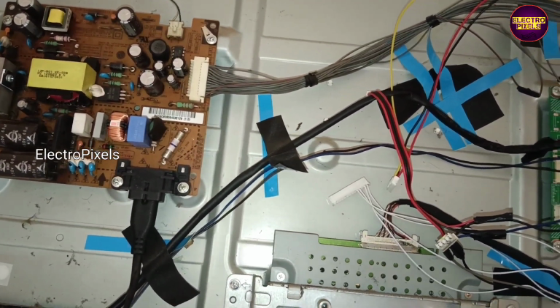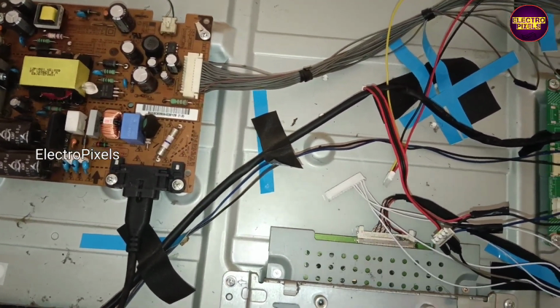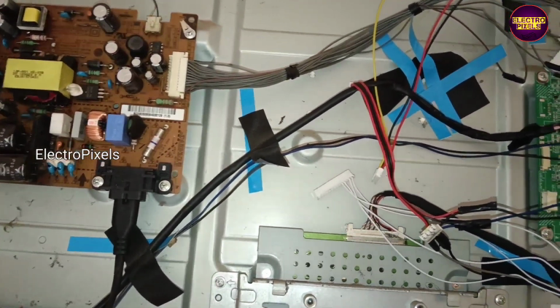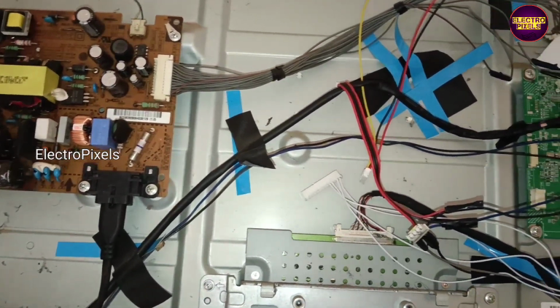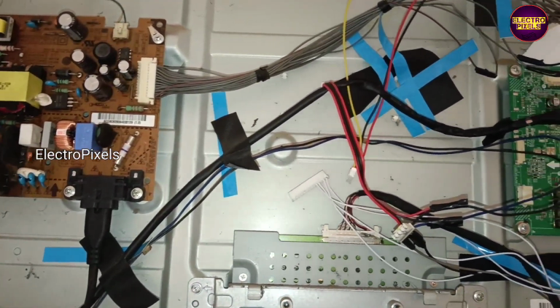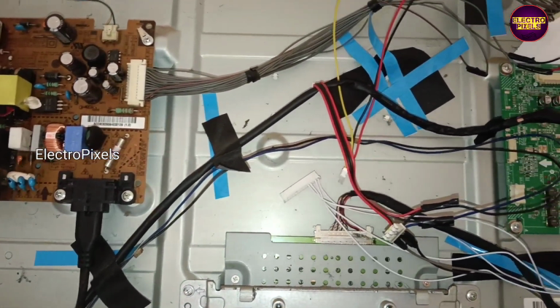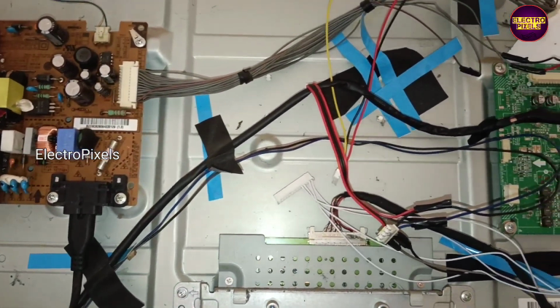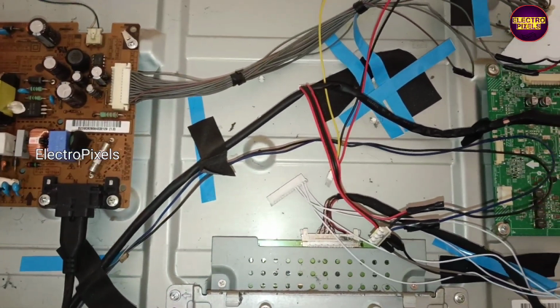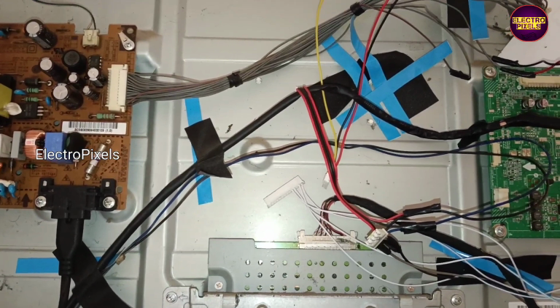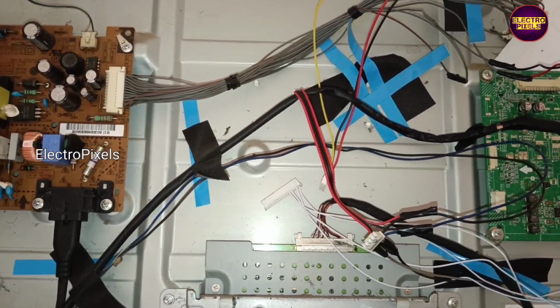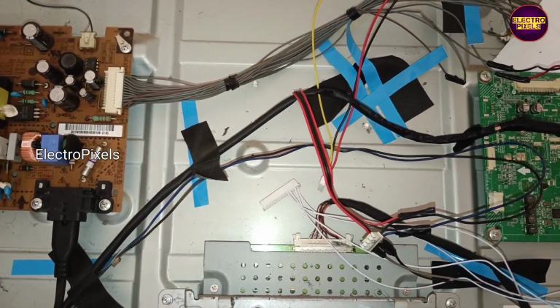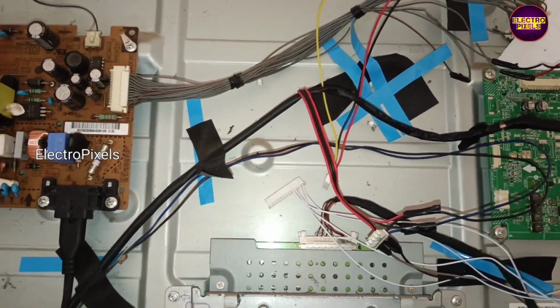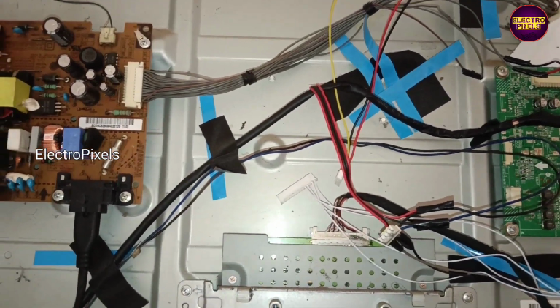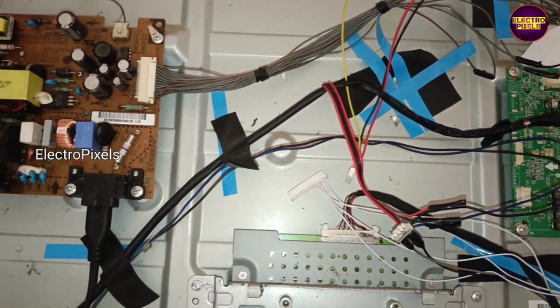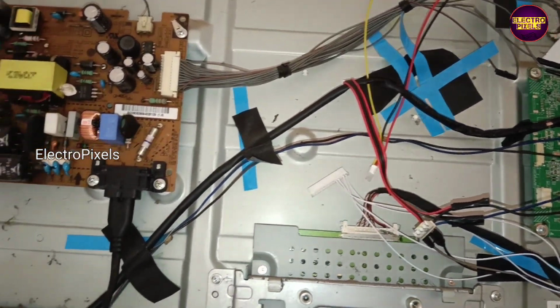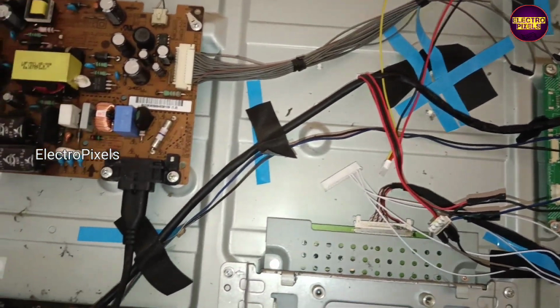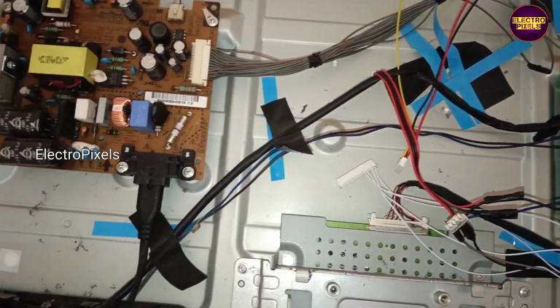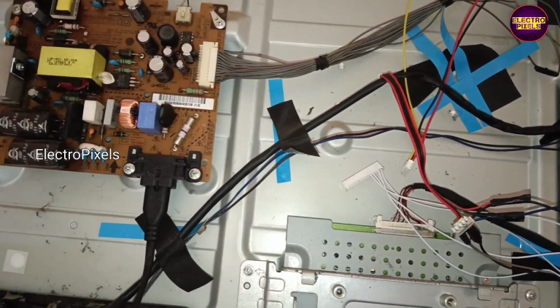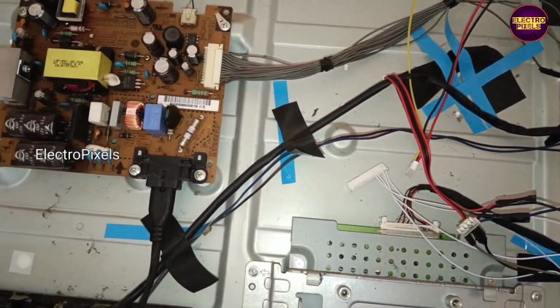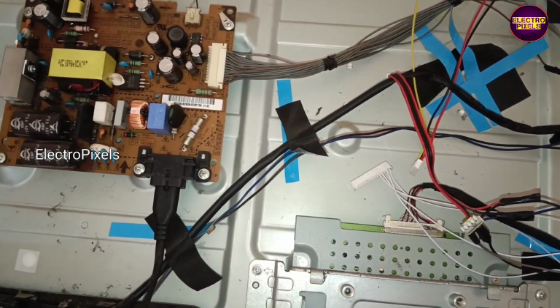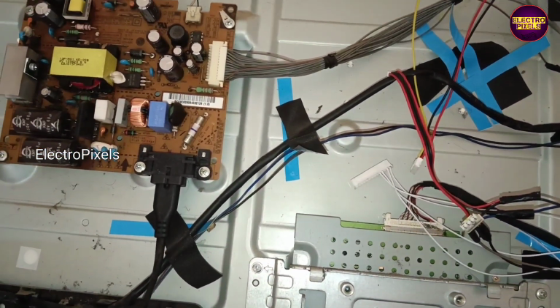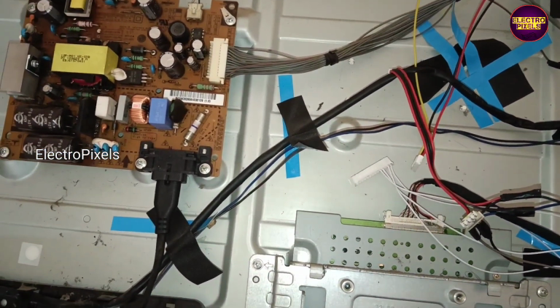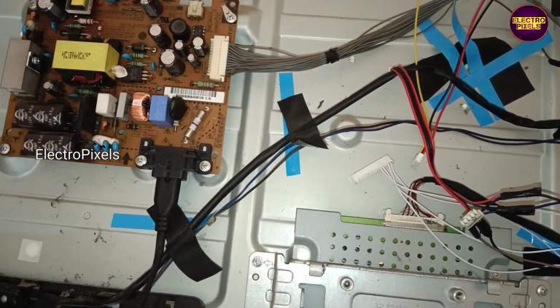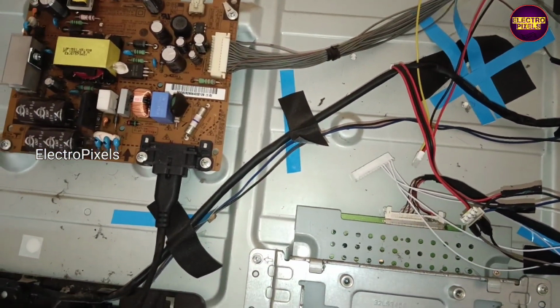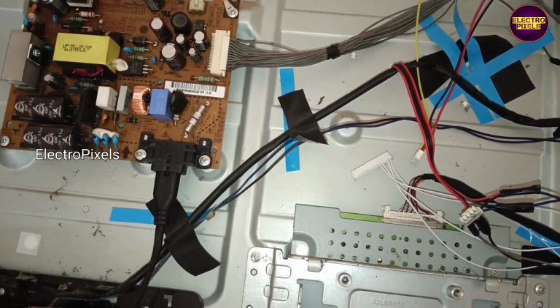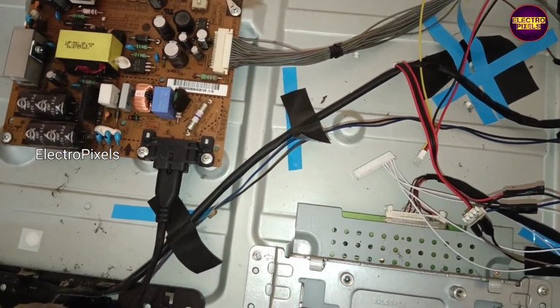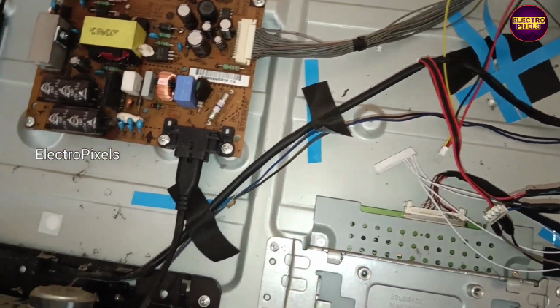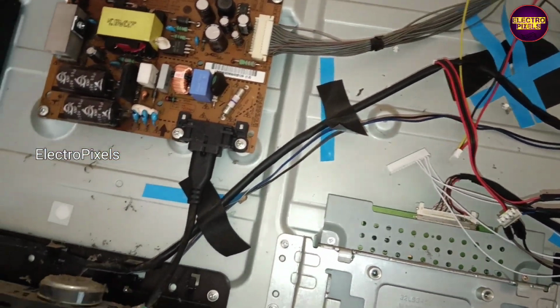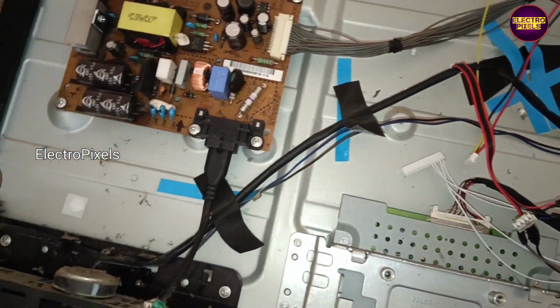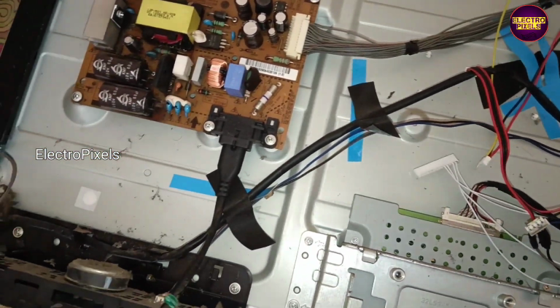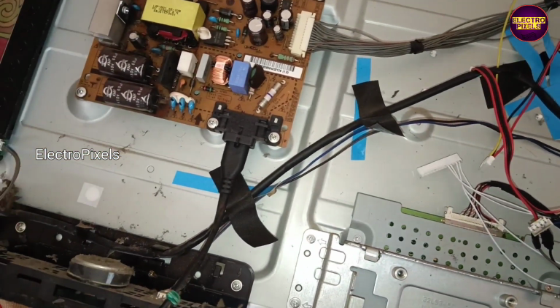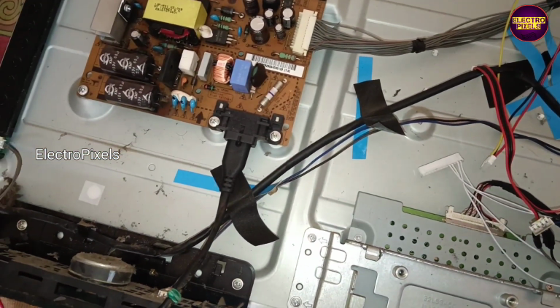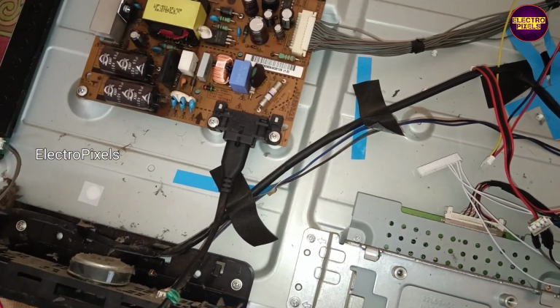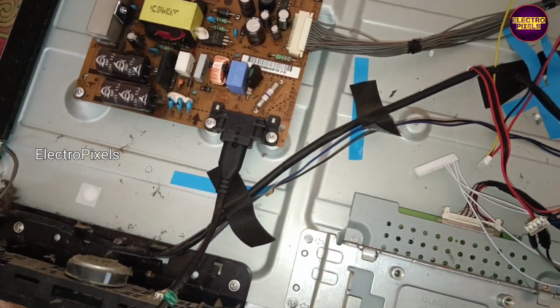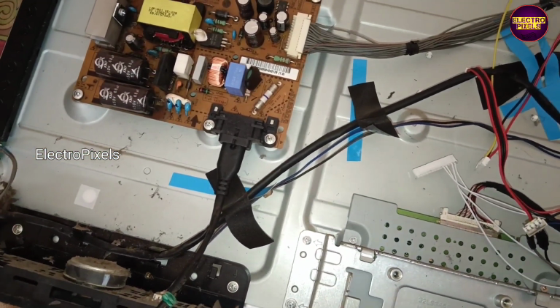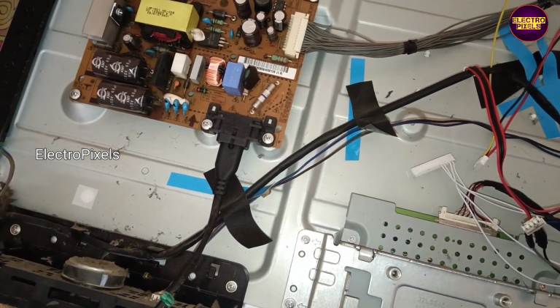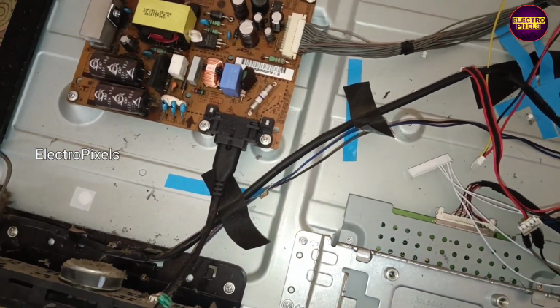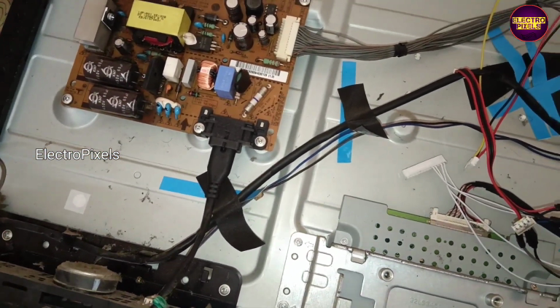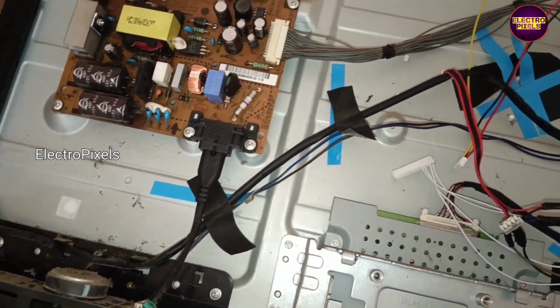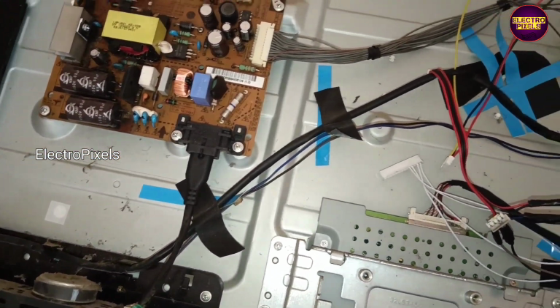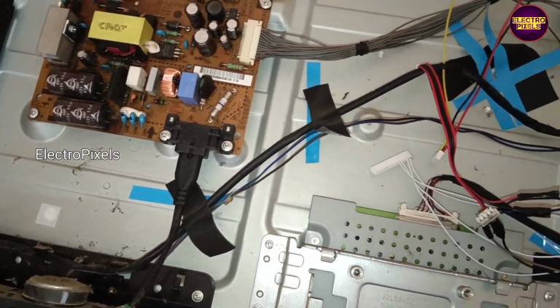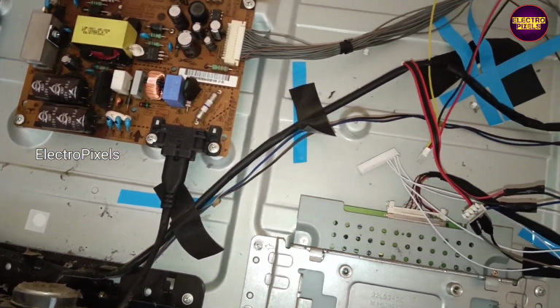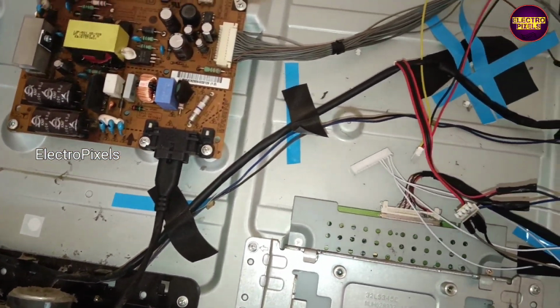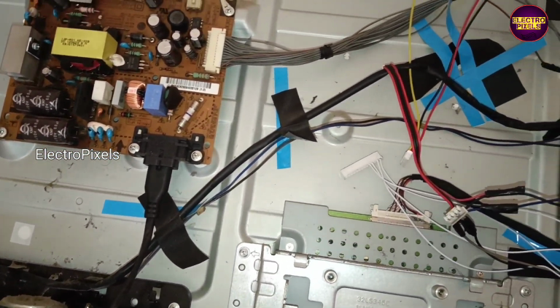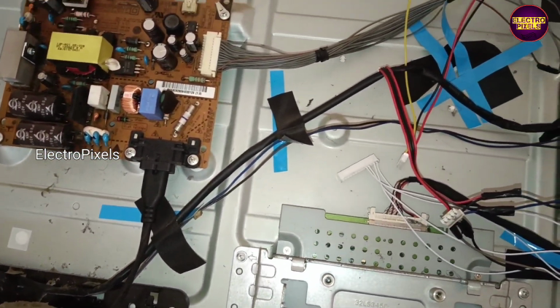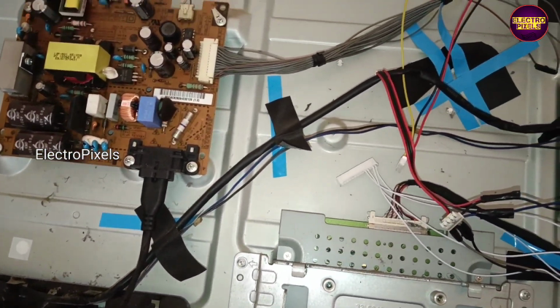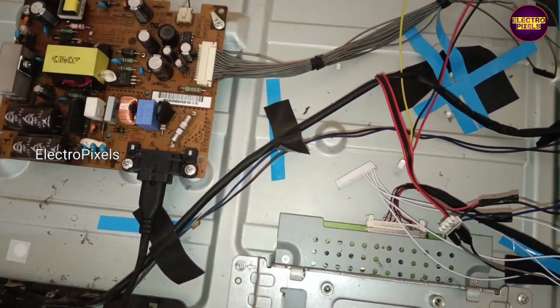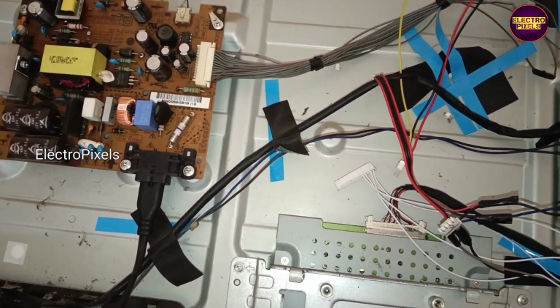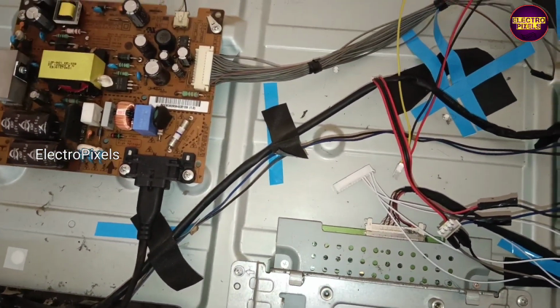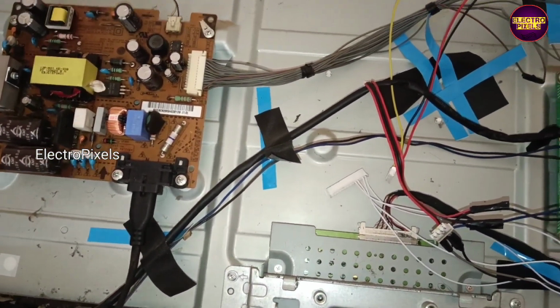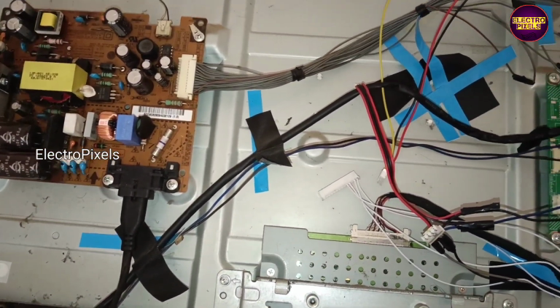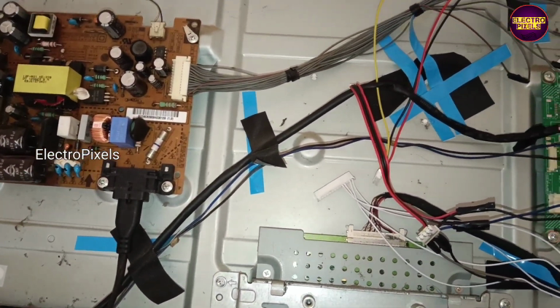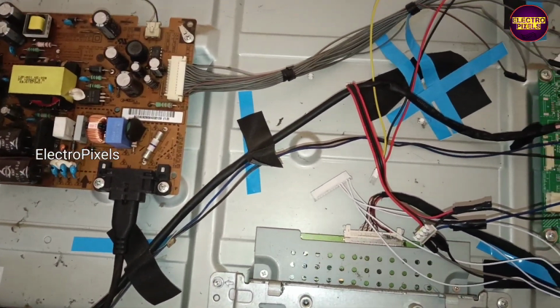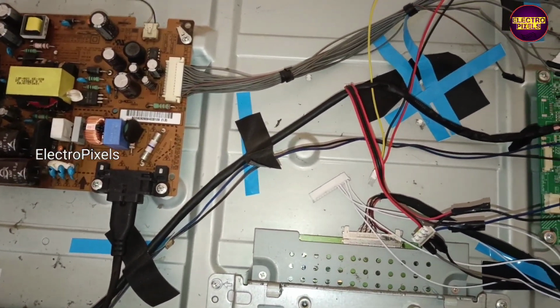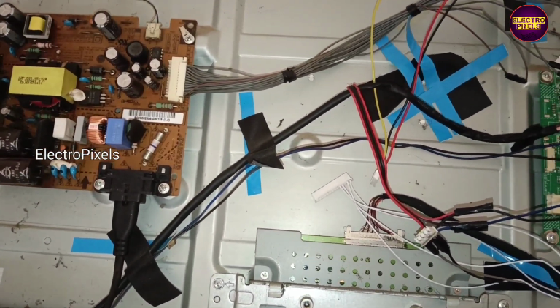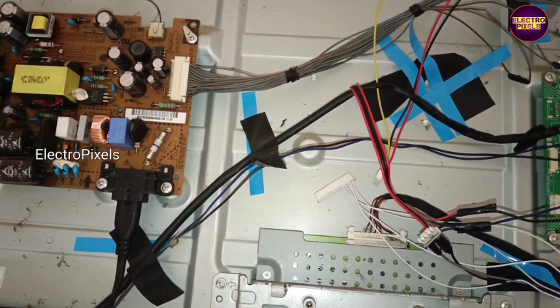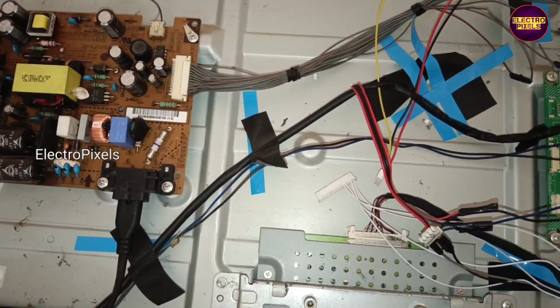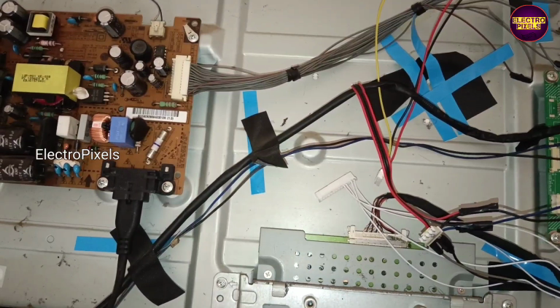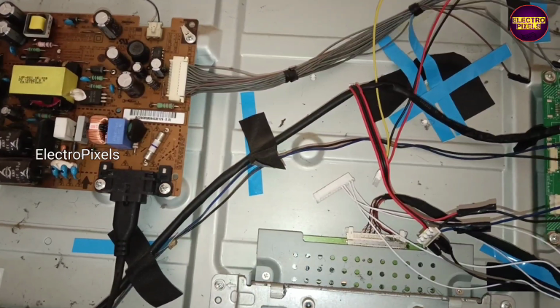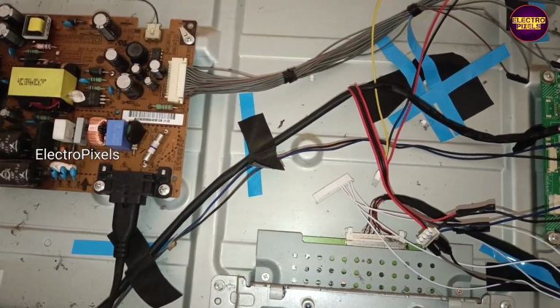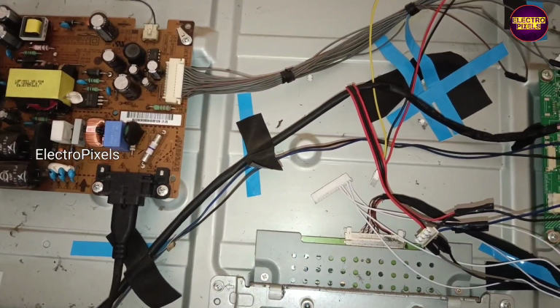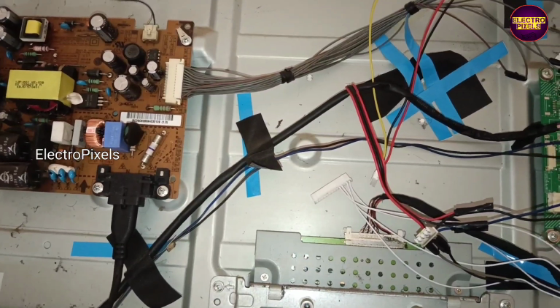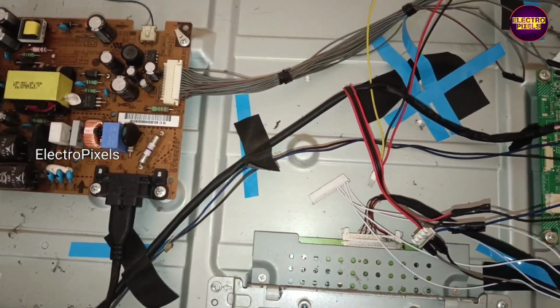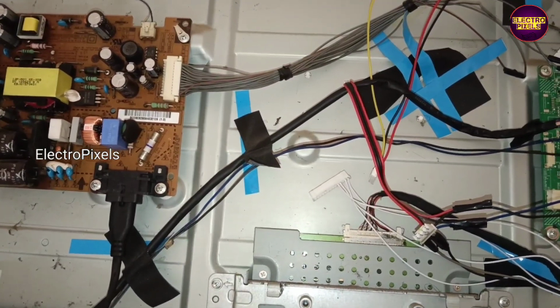In the power cable, the black wire is the 12-volt input VCC, the yellow wire is the backlight-on (BL ON) connection, and the red wire is the ground.